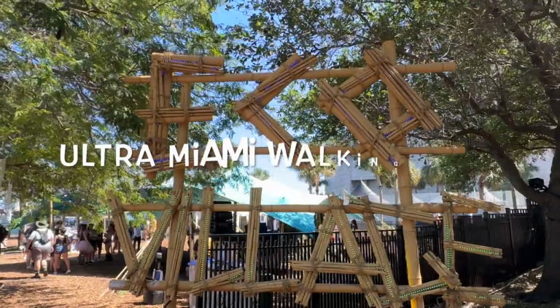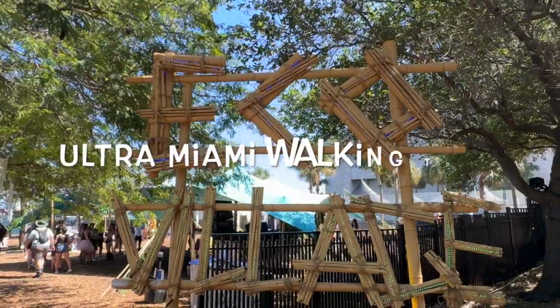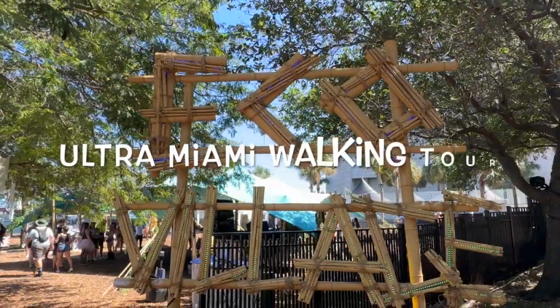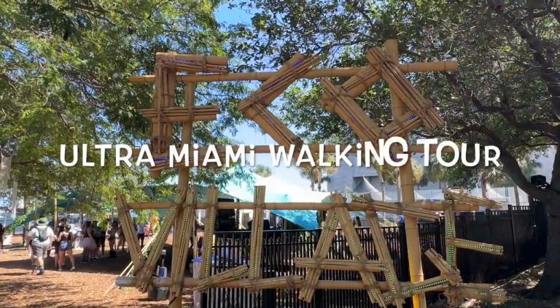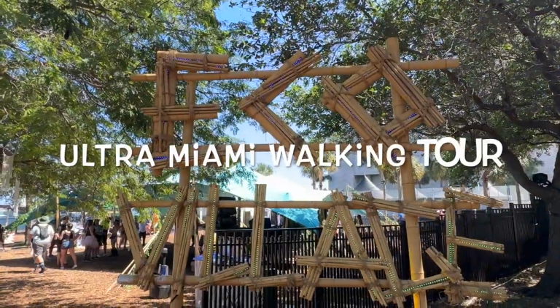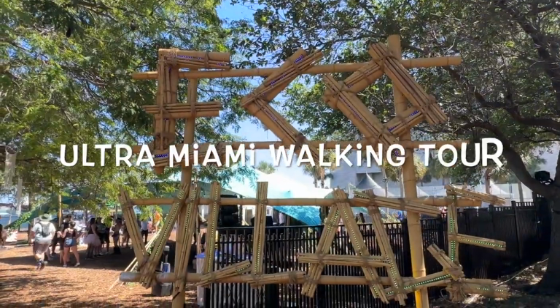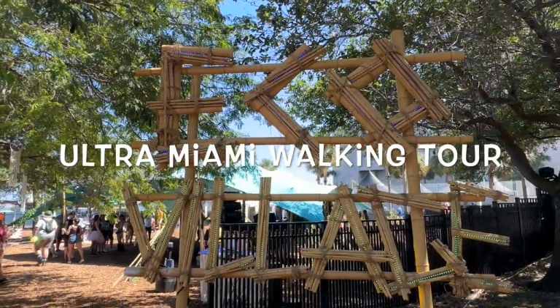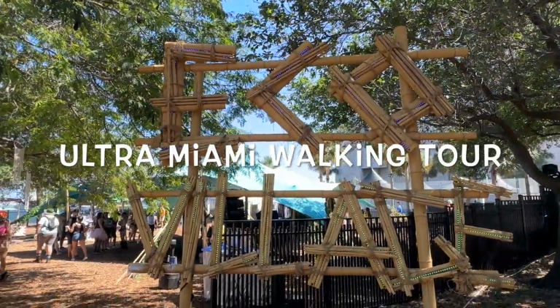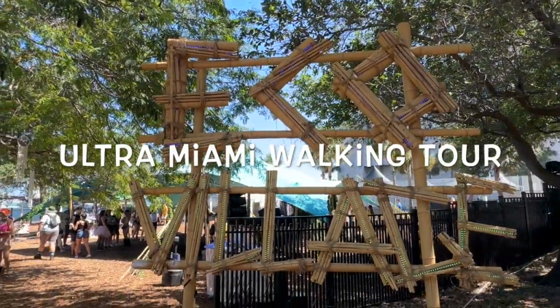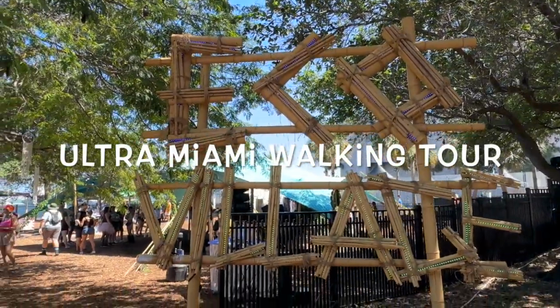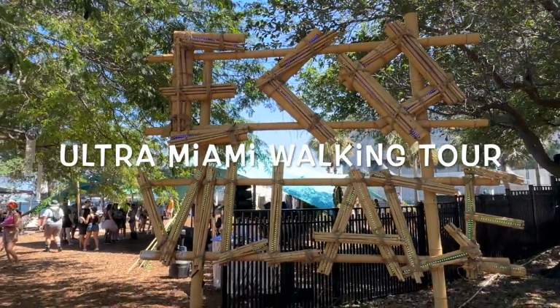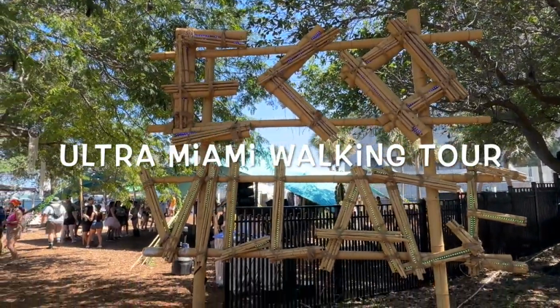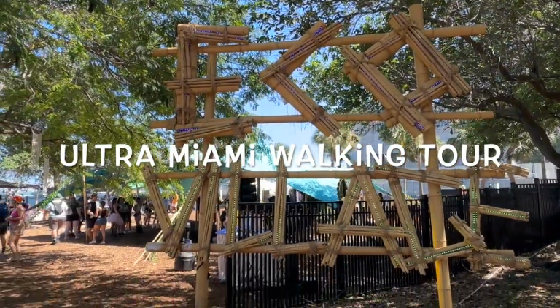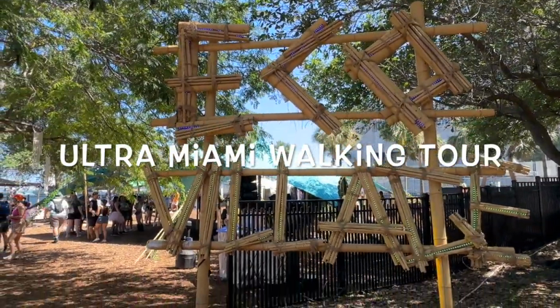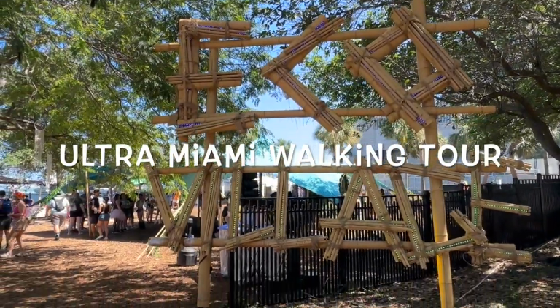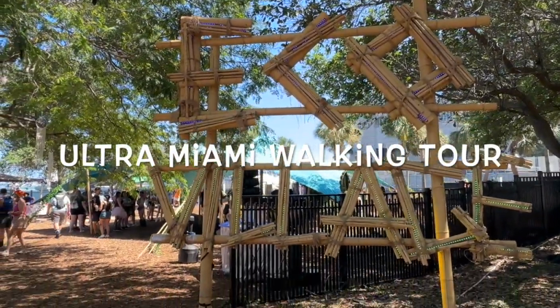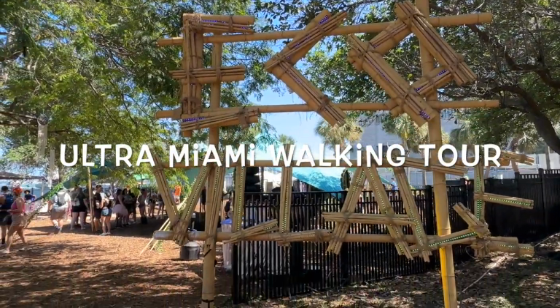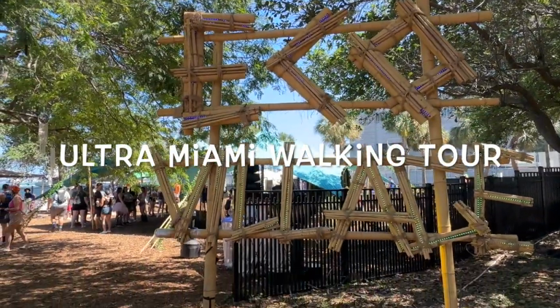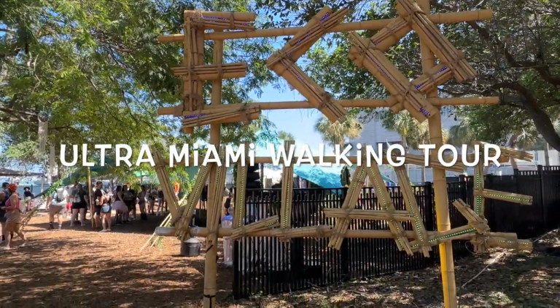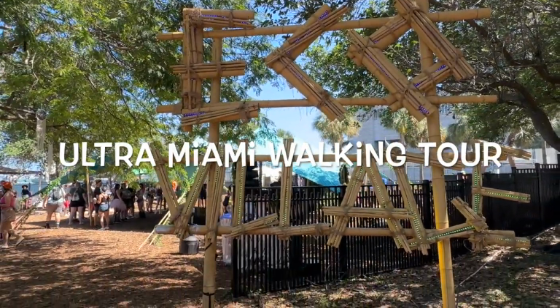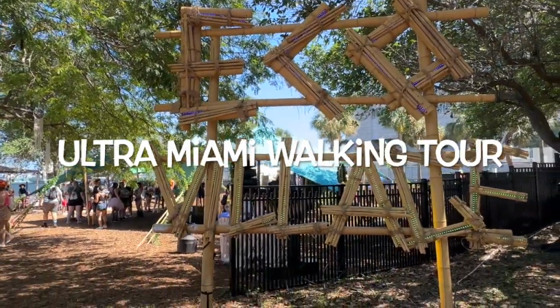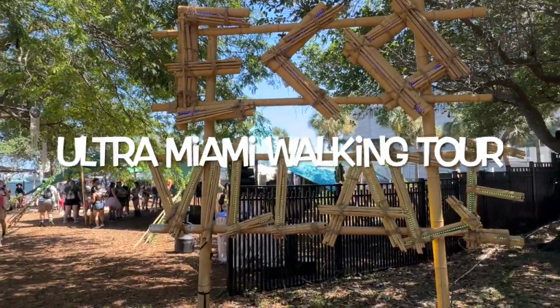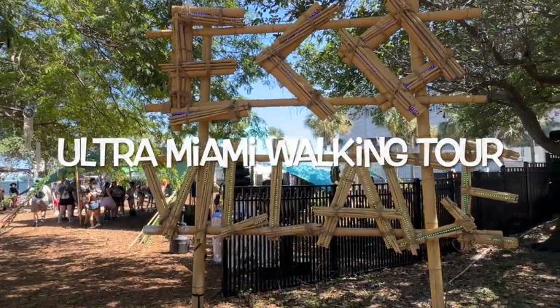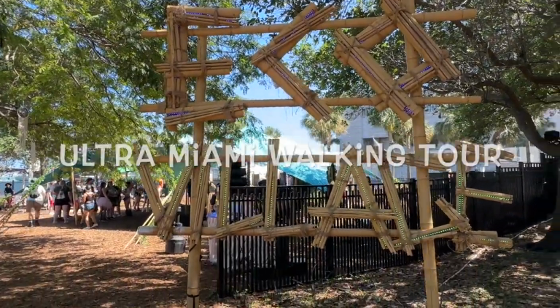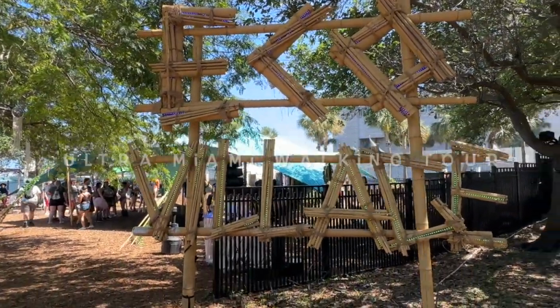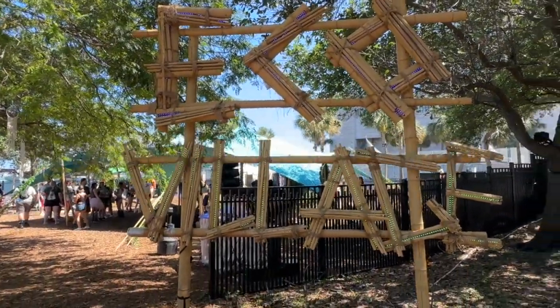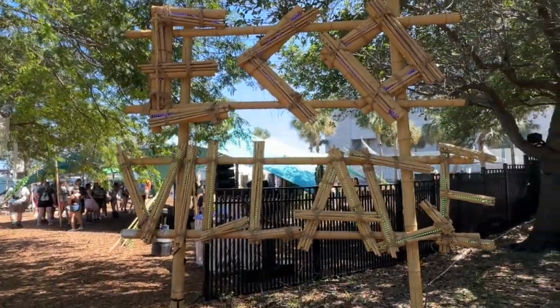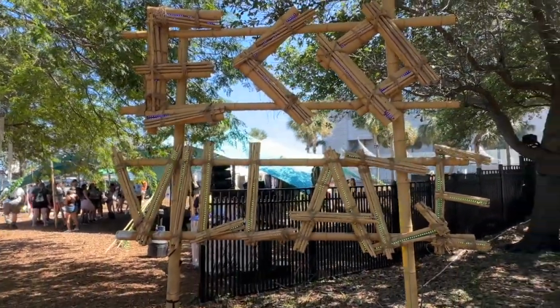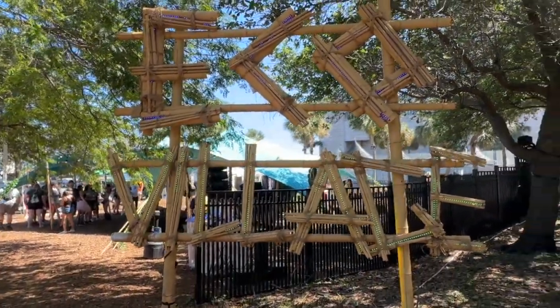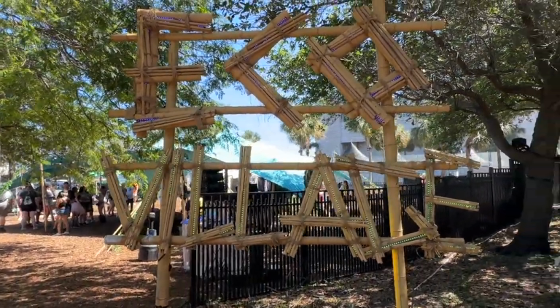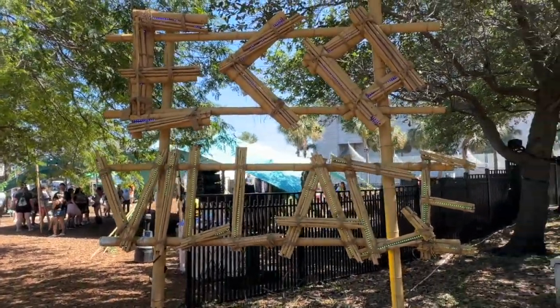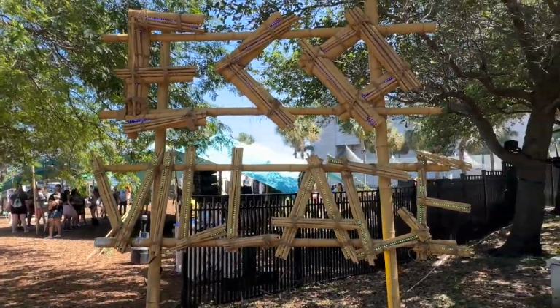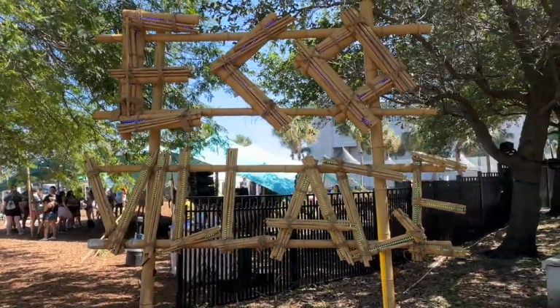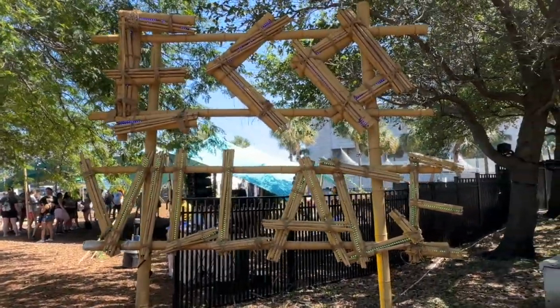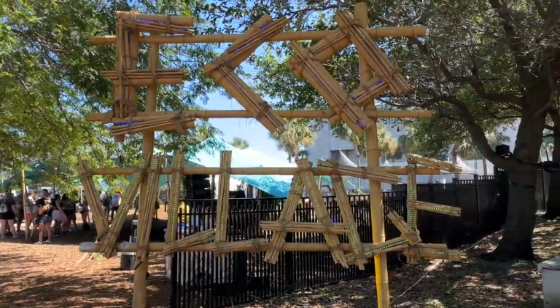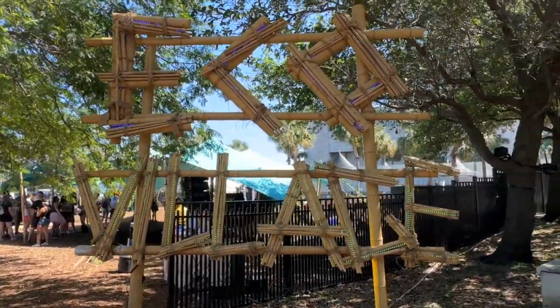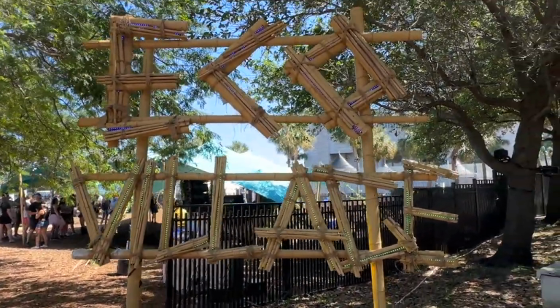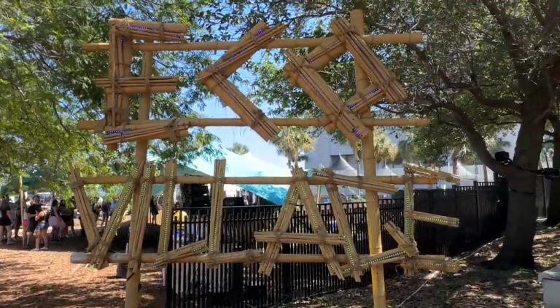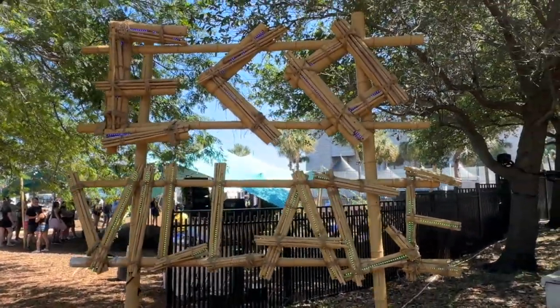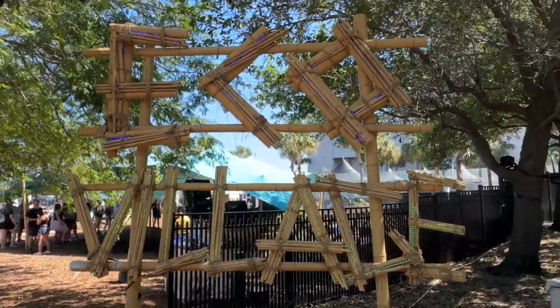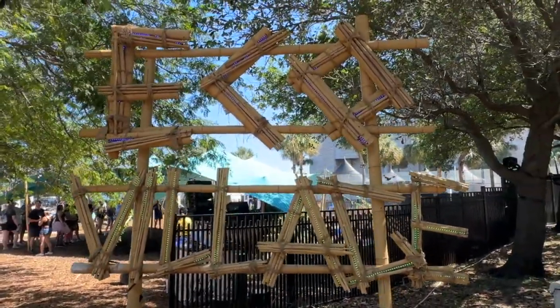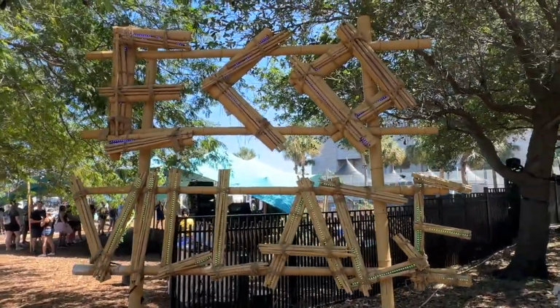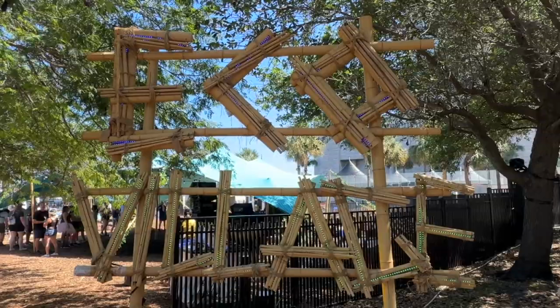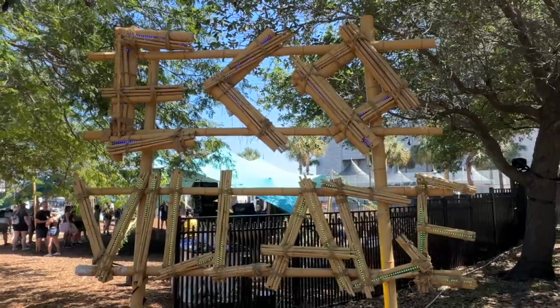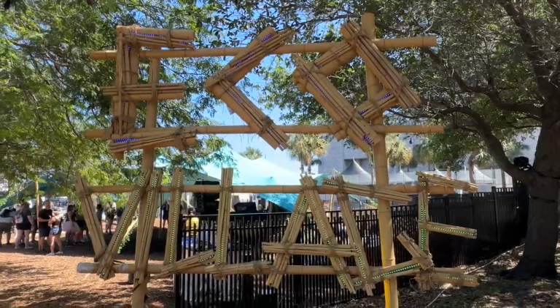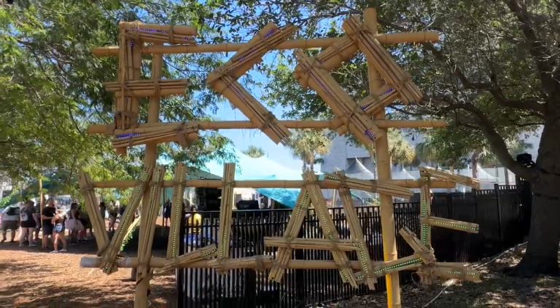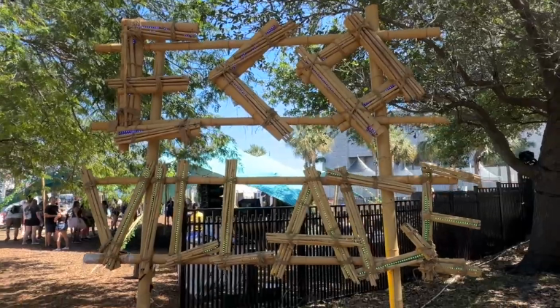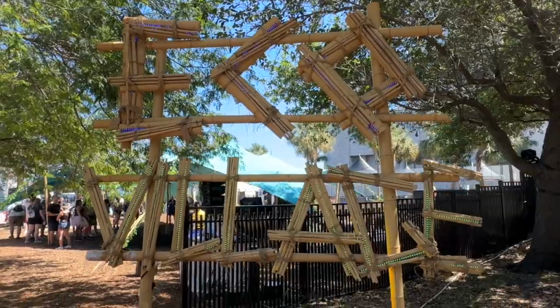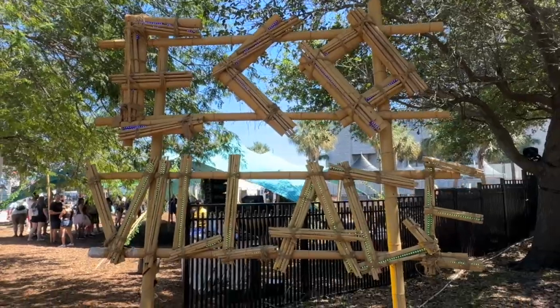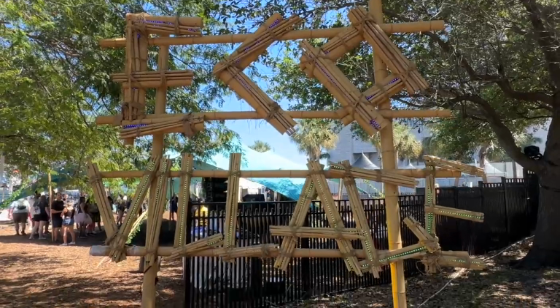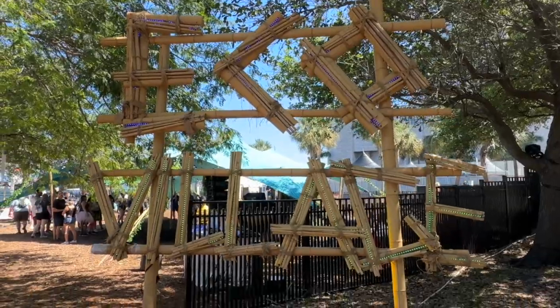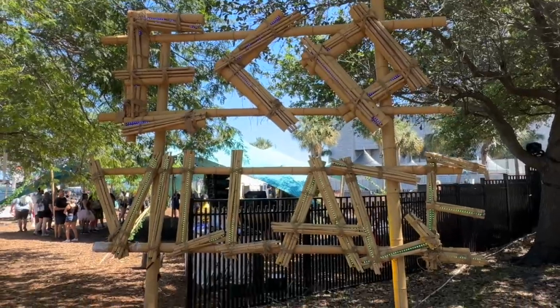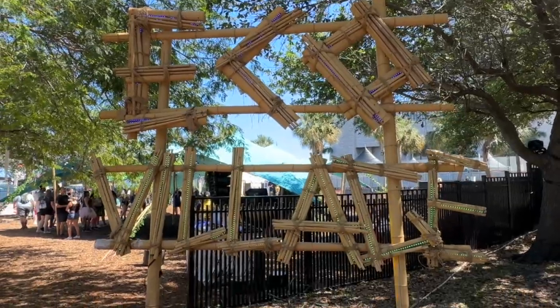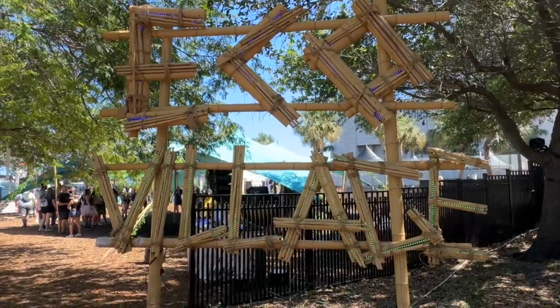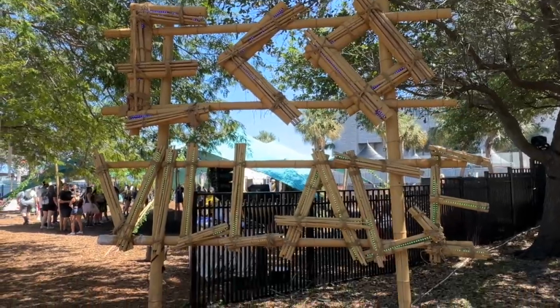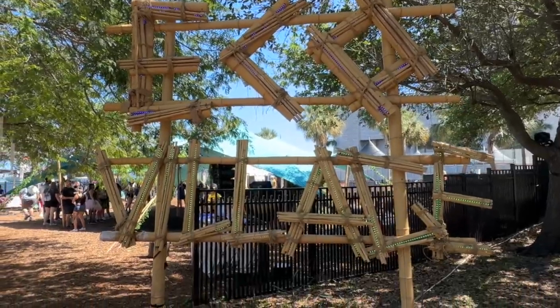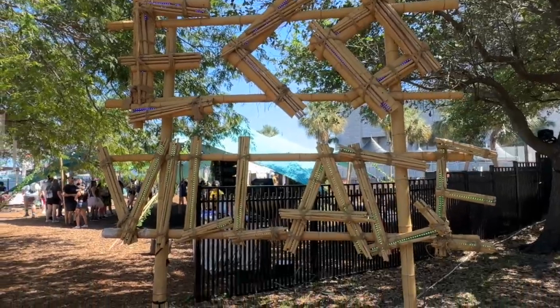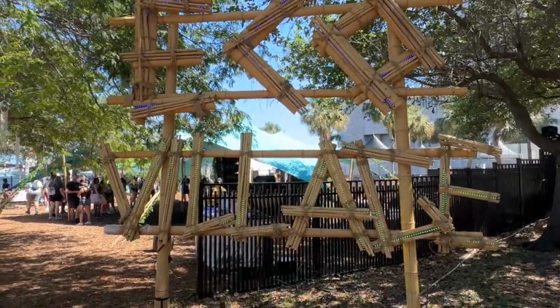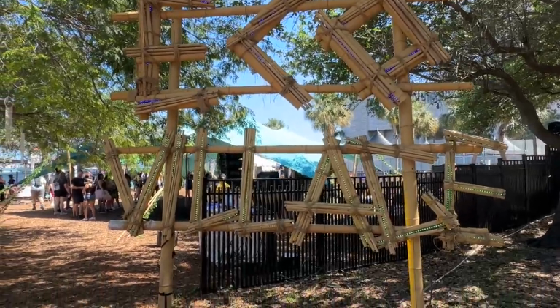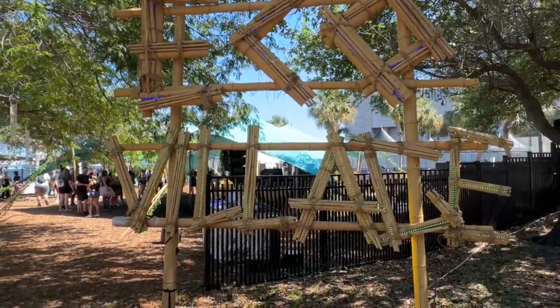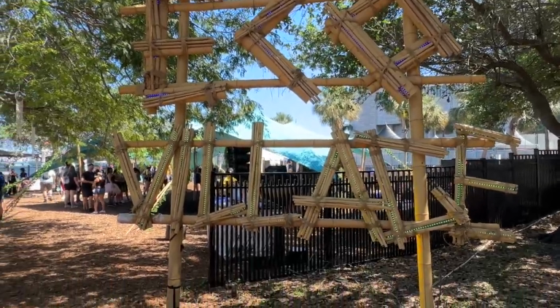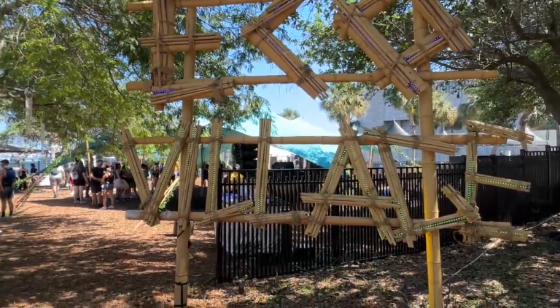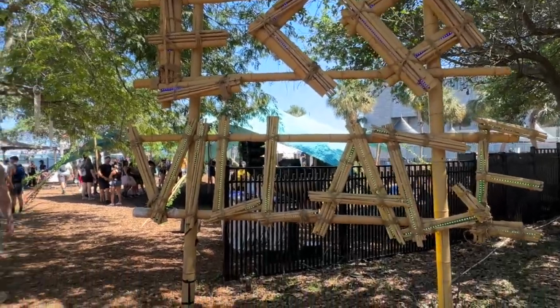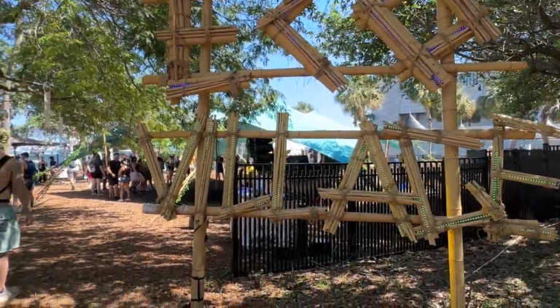Ultra walkthrough — starting off on one side of the festival. We're gonna walk through the whole thing. First up we got Echo Village.